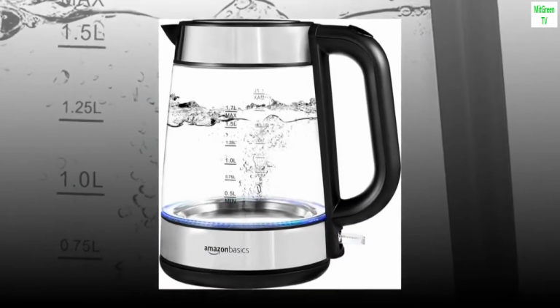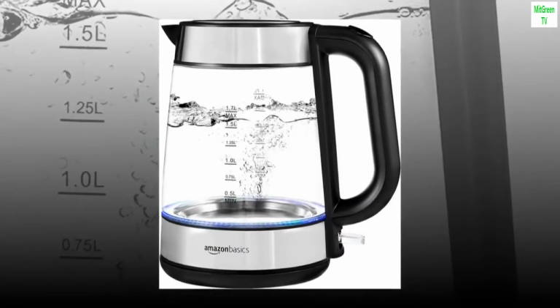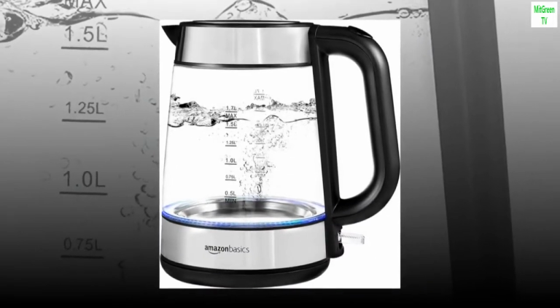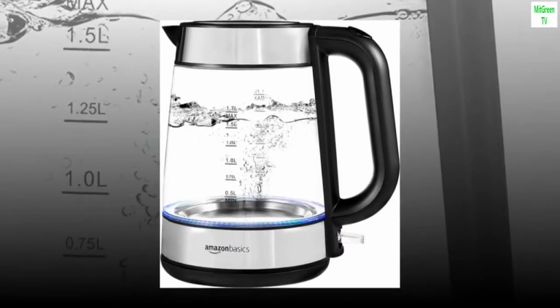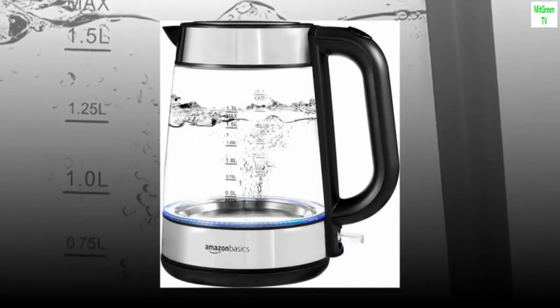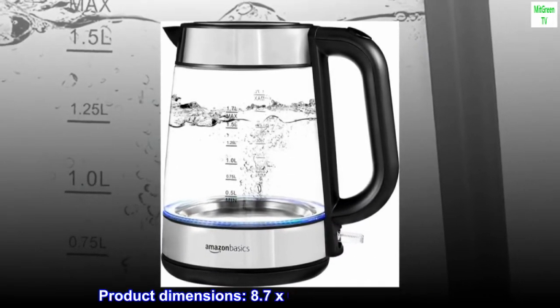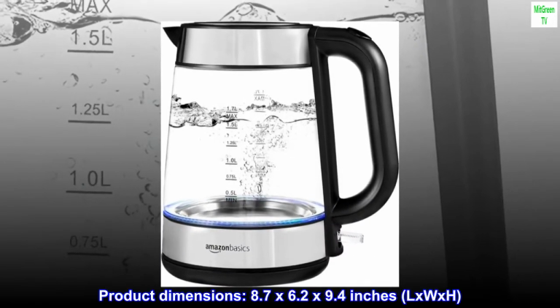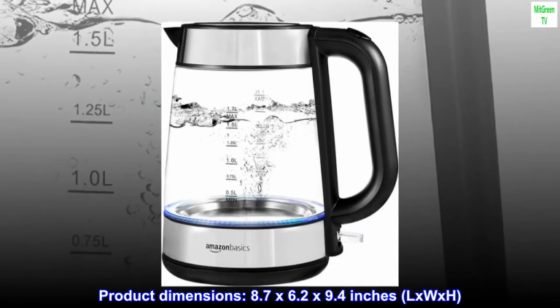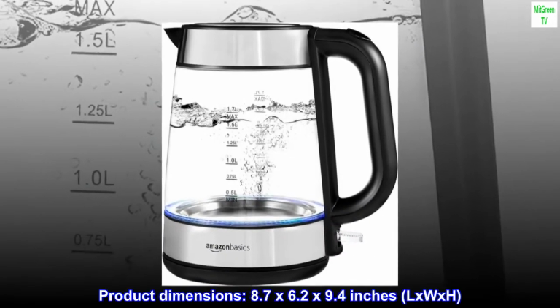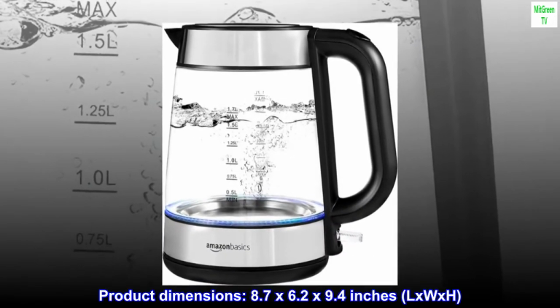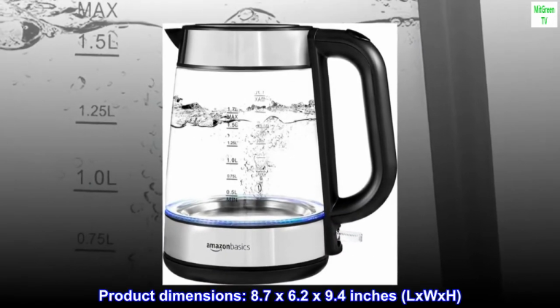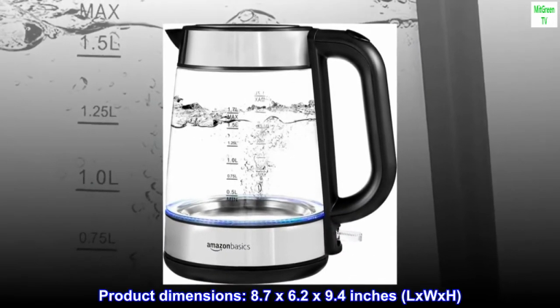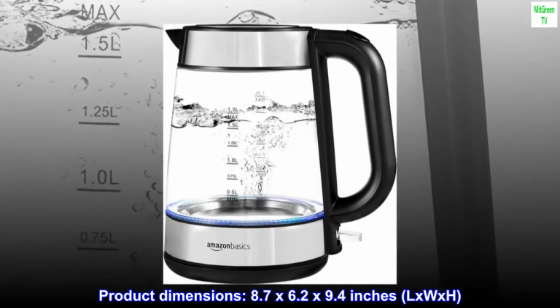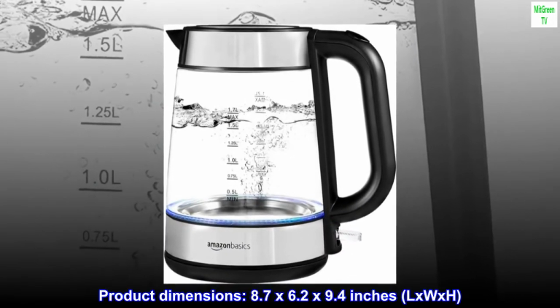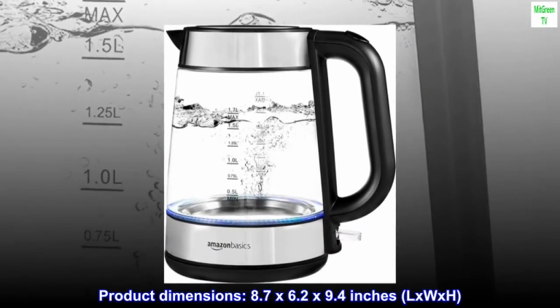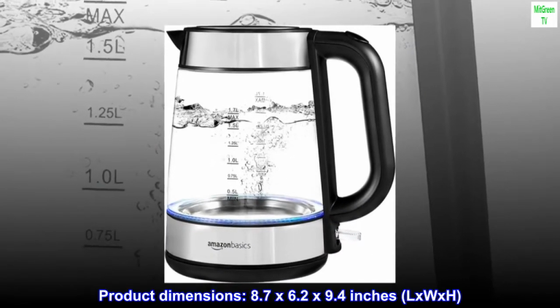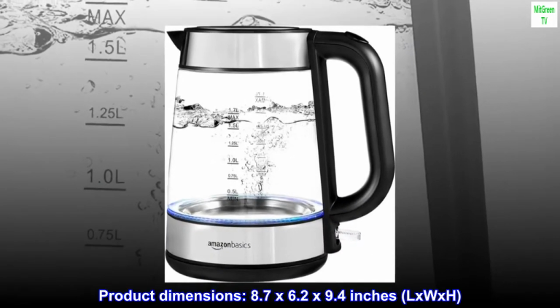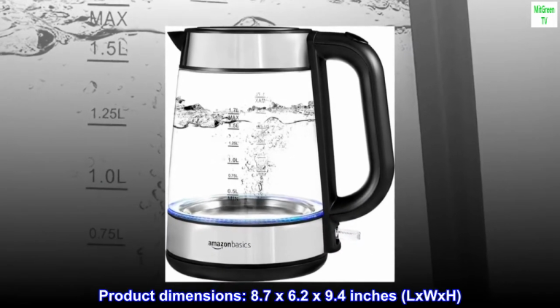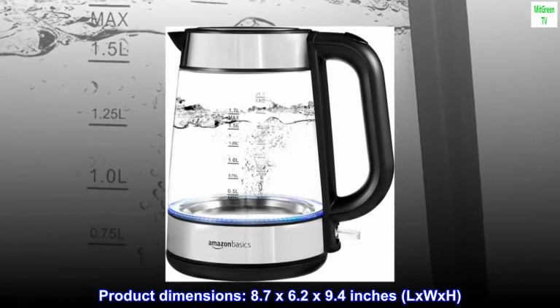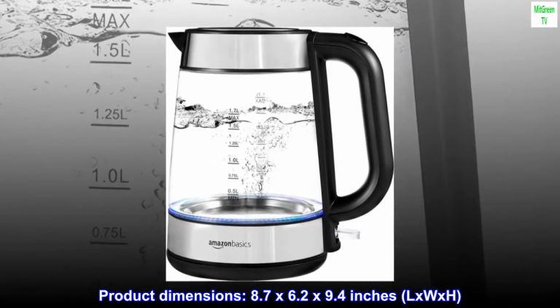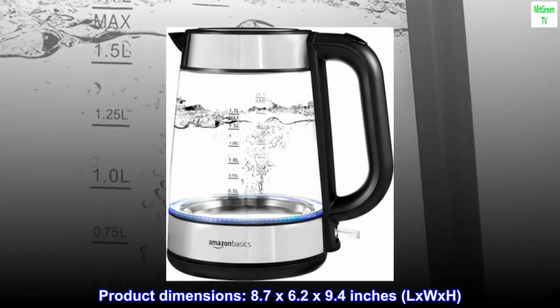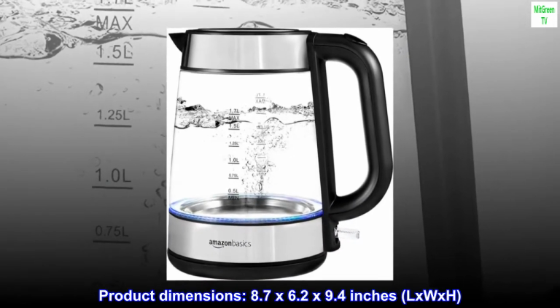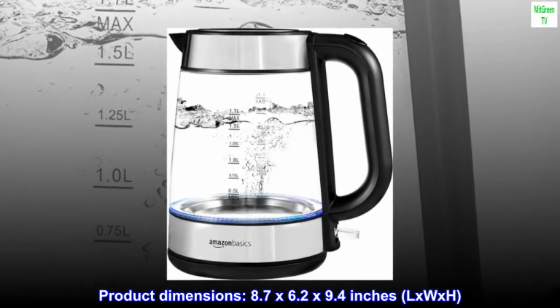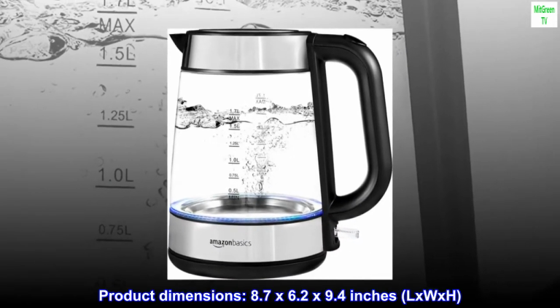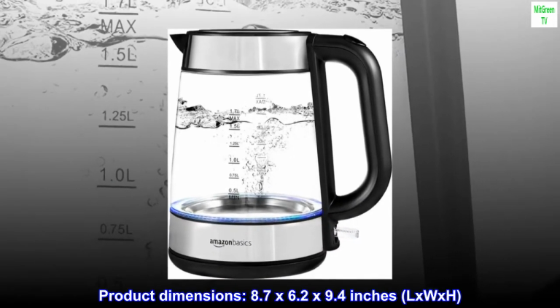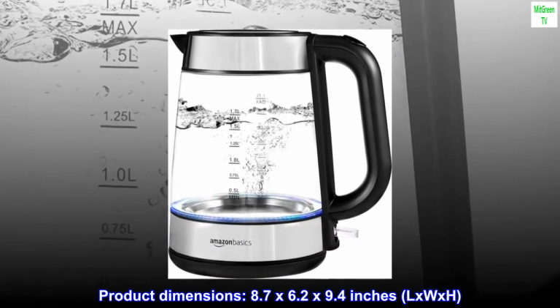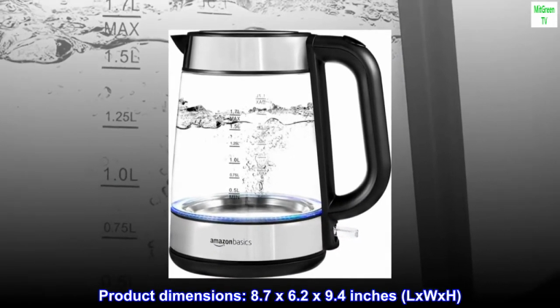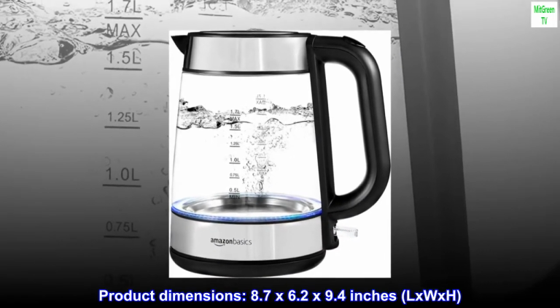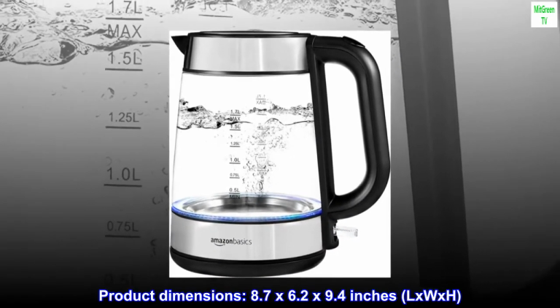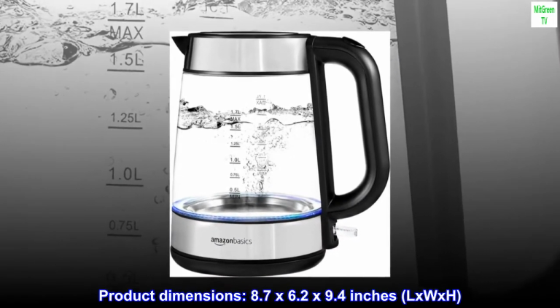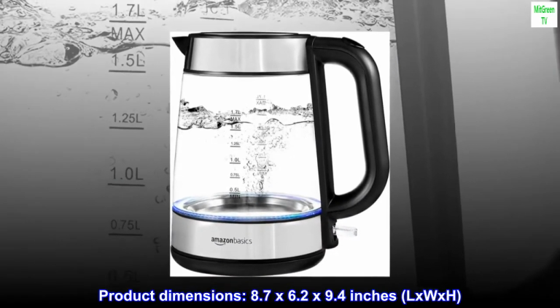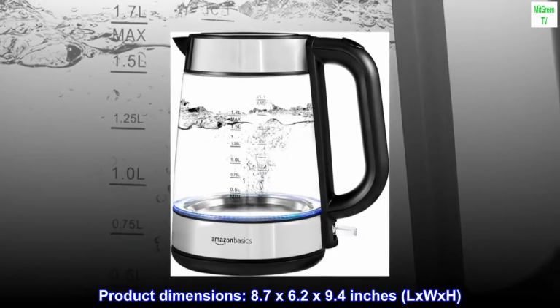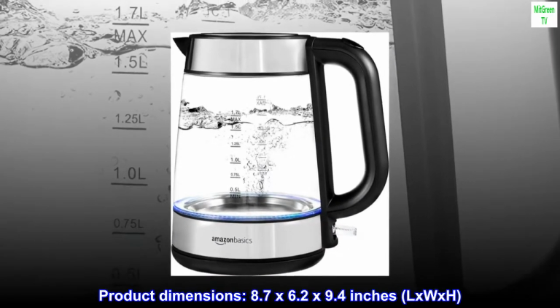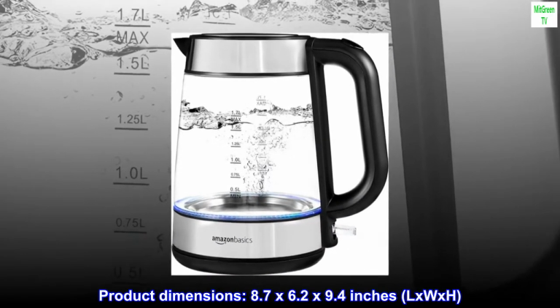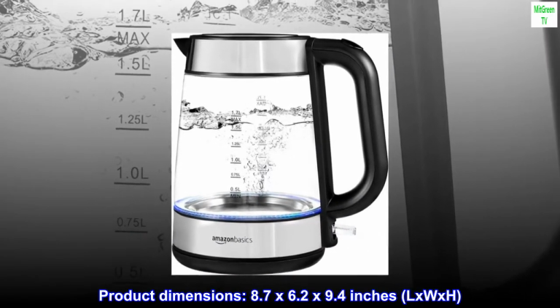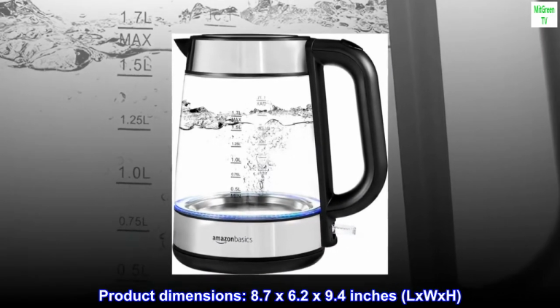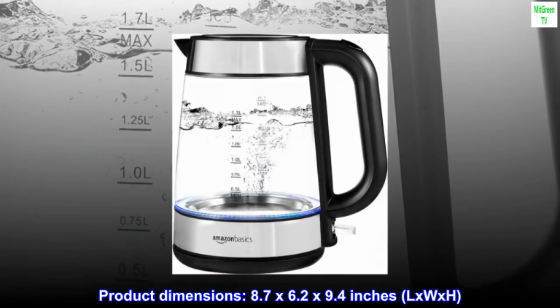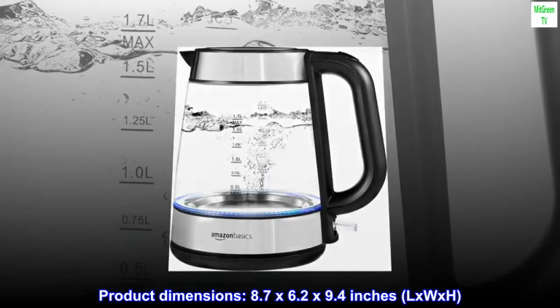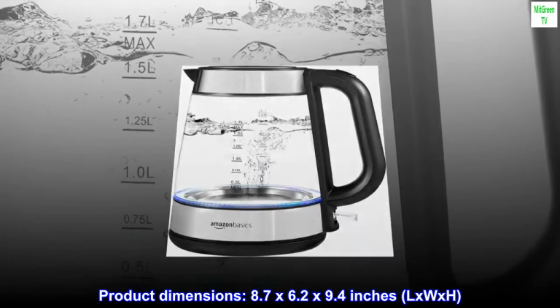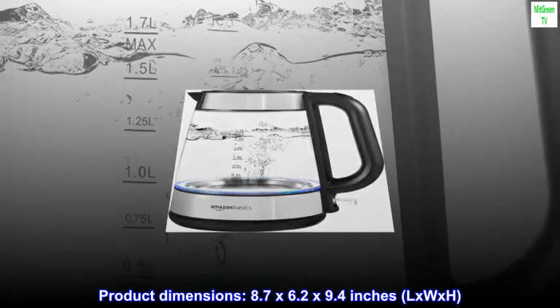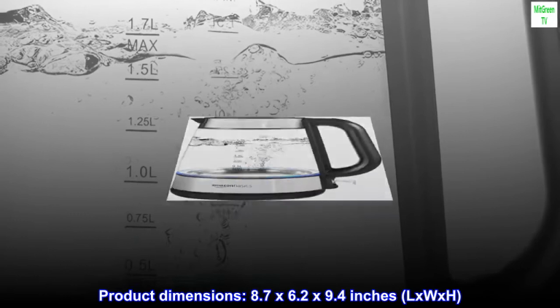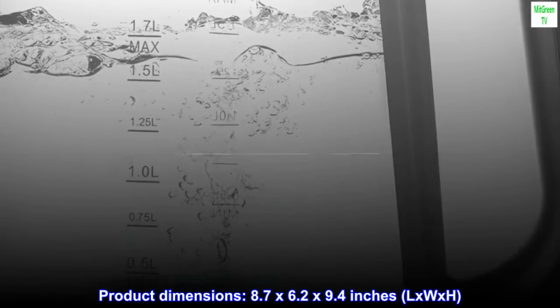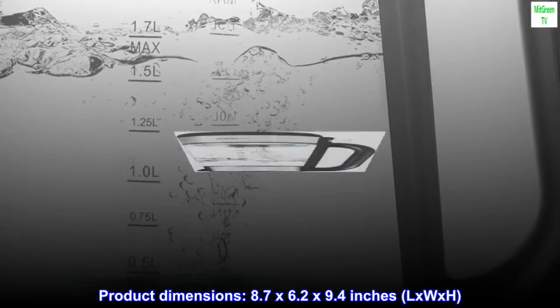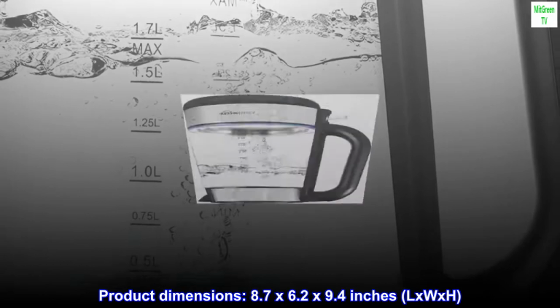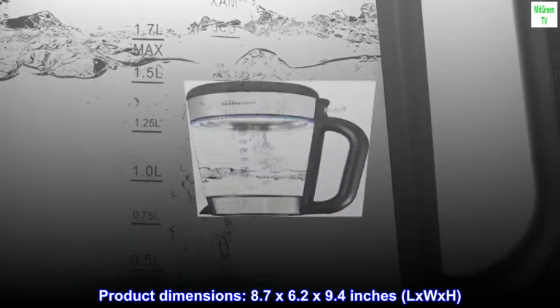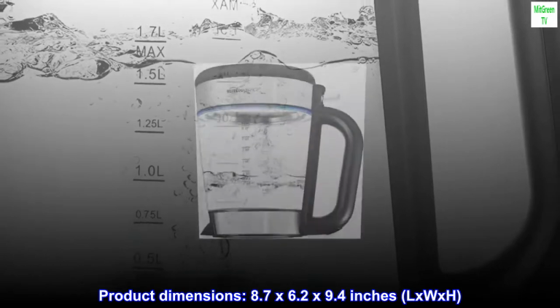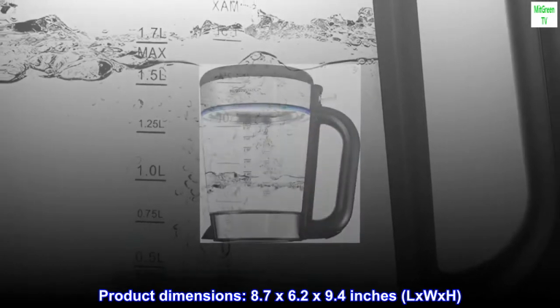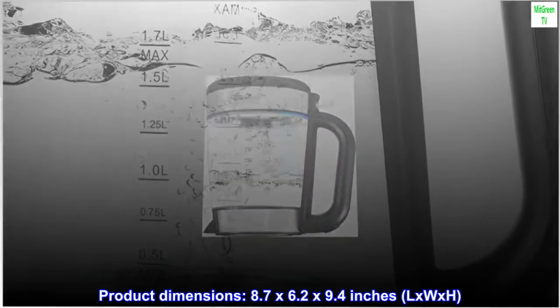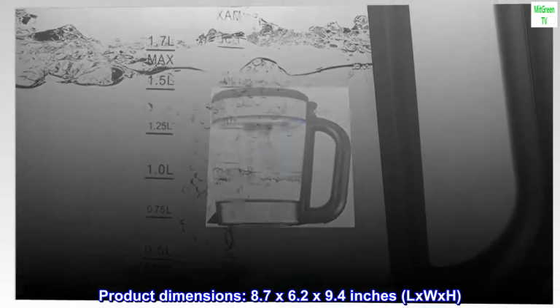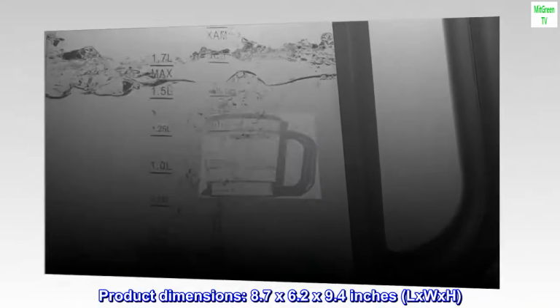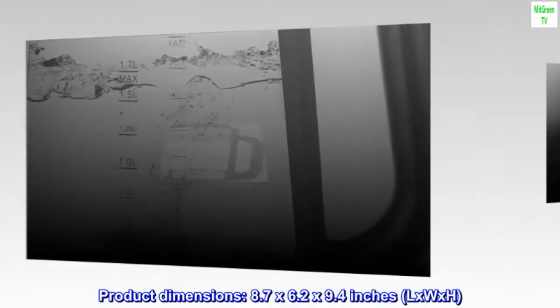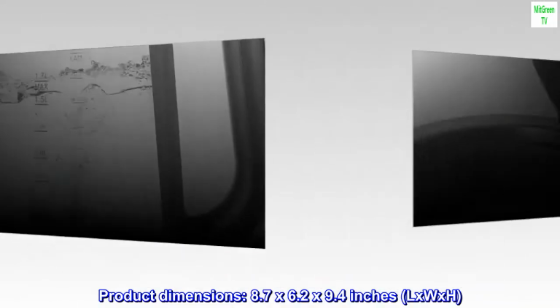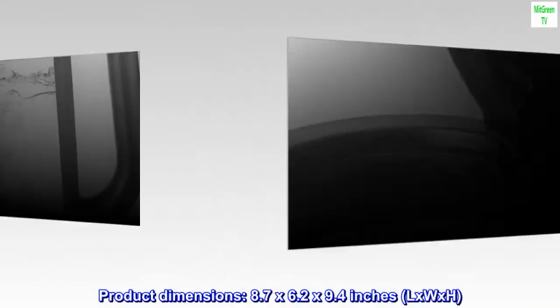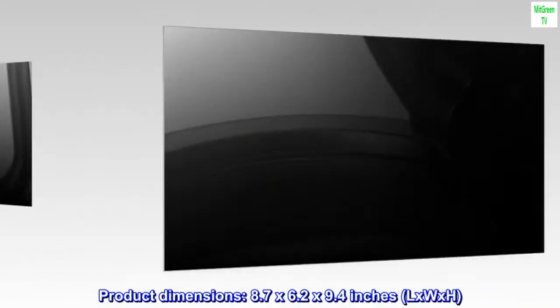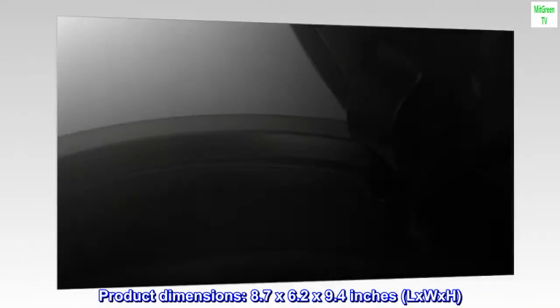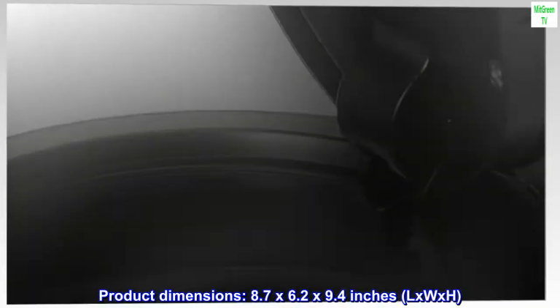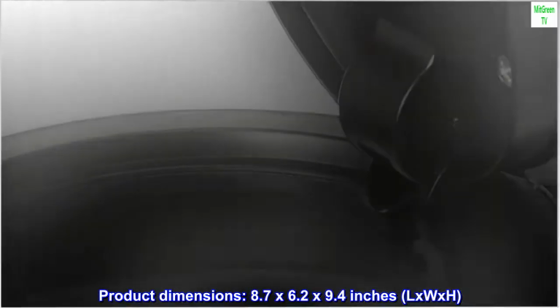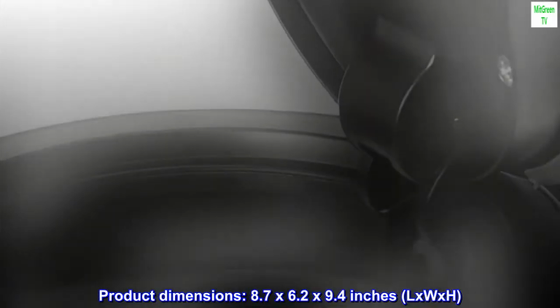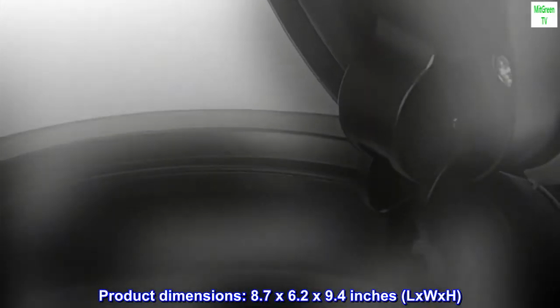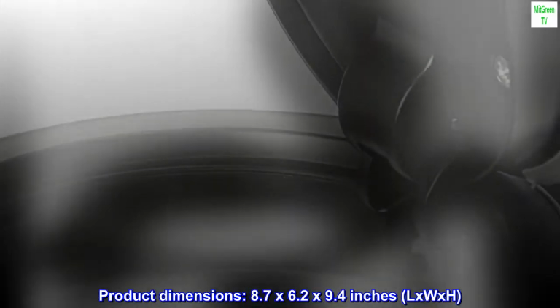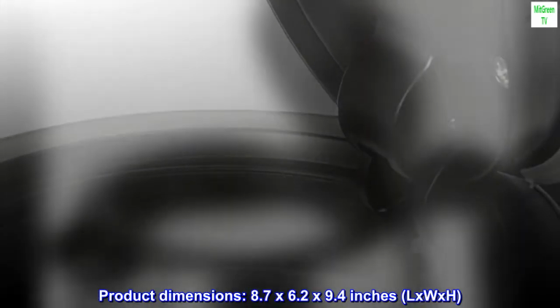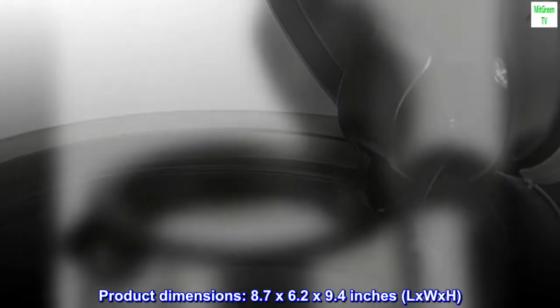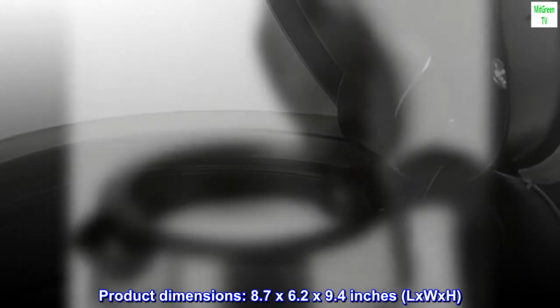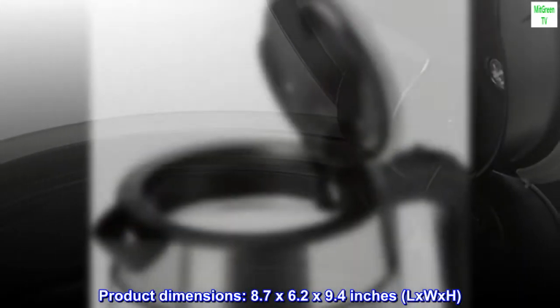Product dimensions: 8.7 by 6.2 by 9.4 inches, L x W x H.